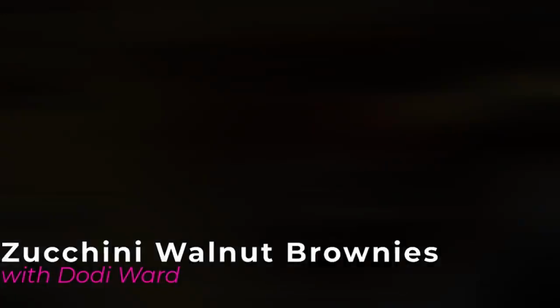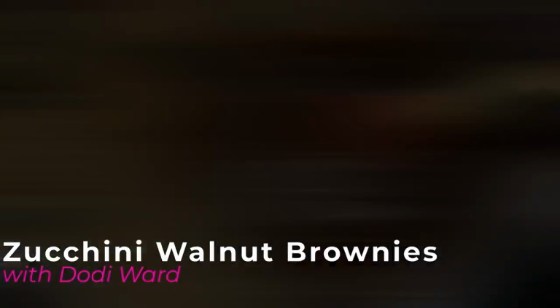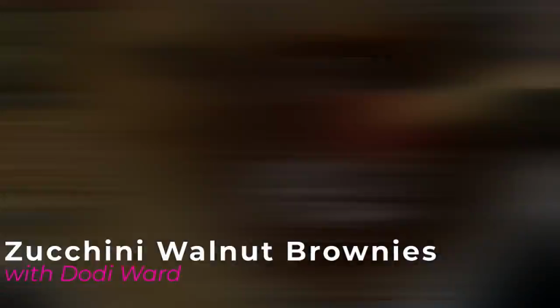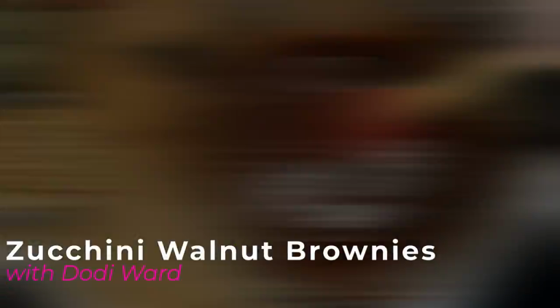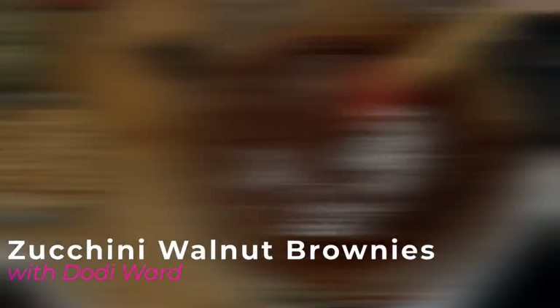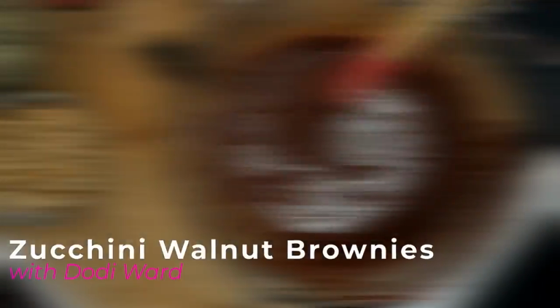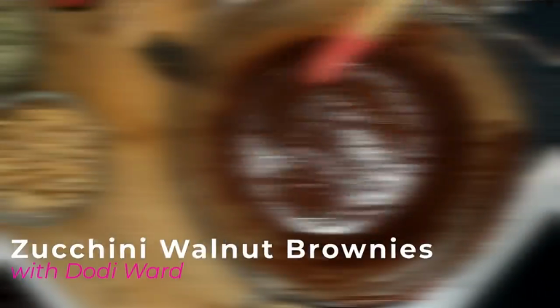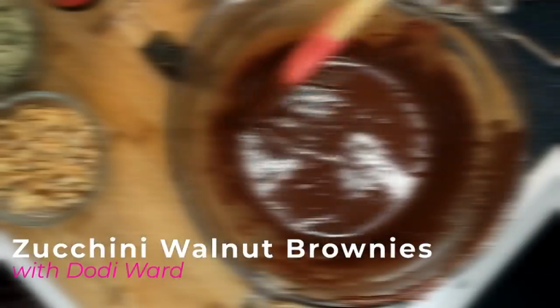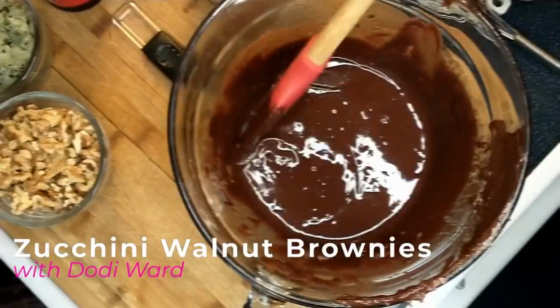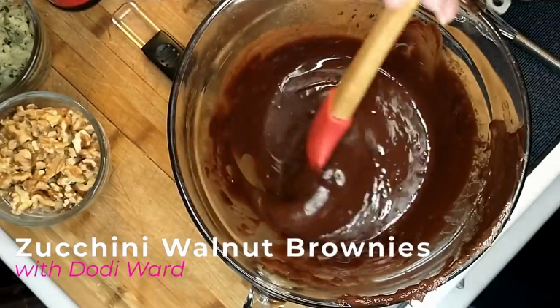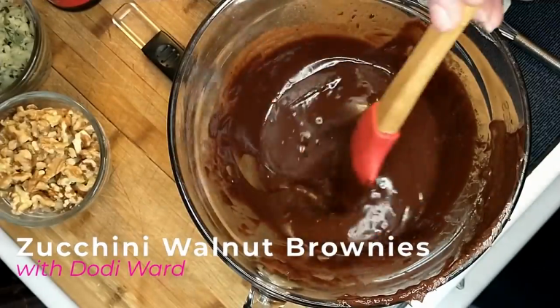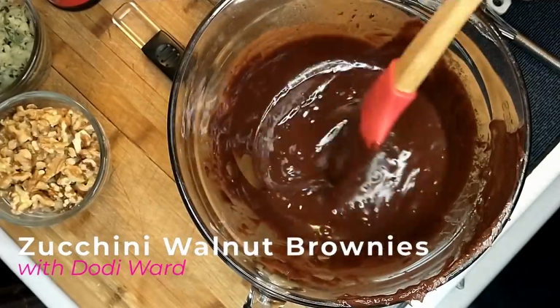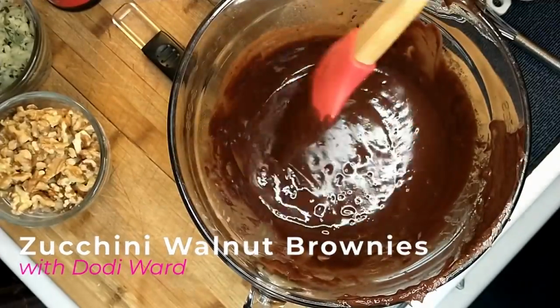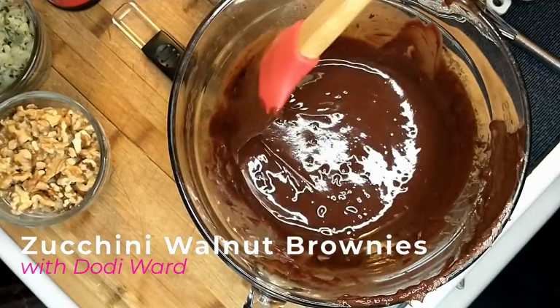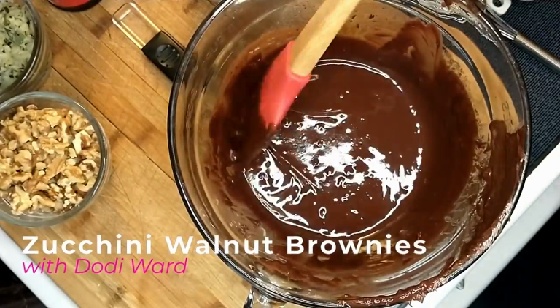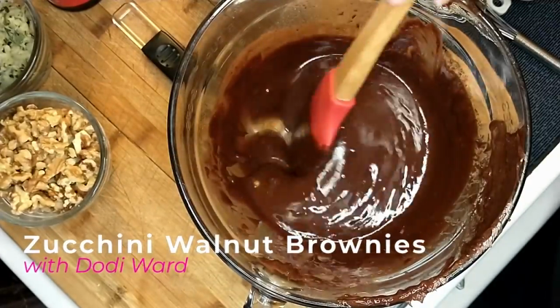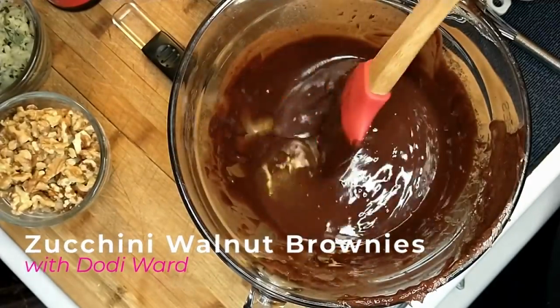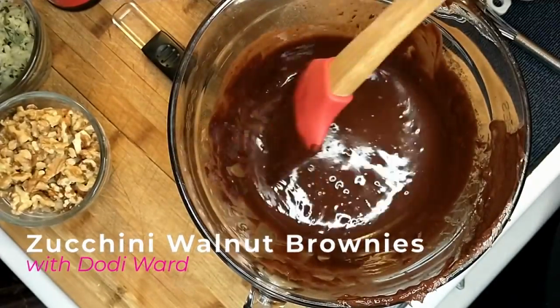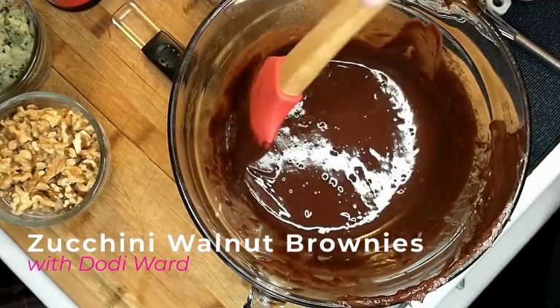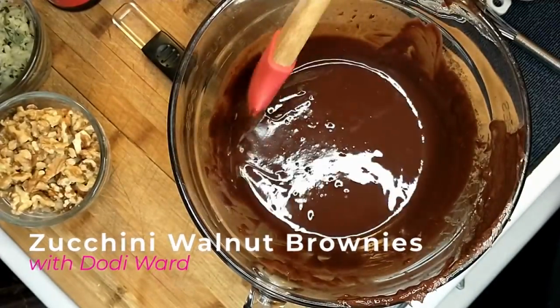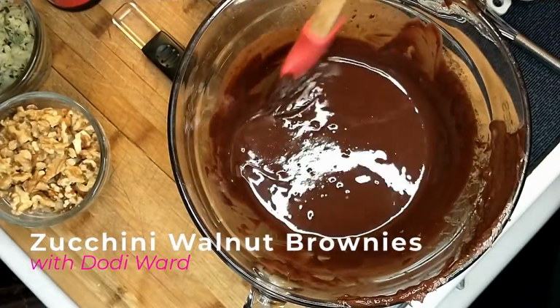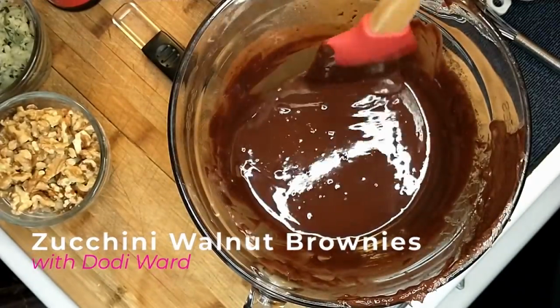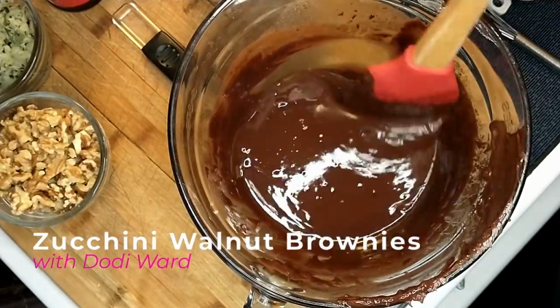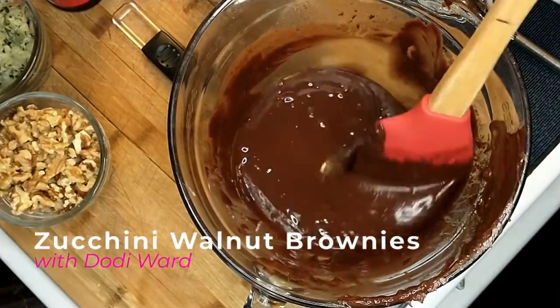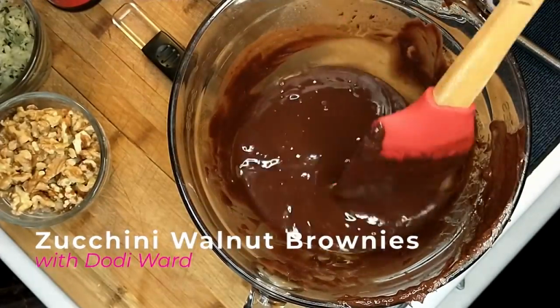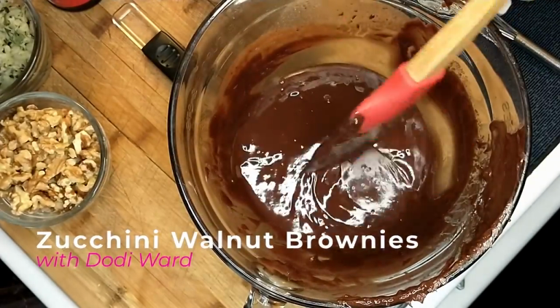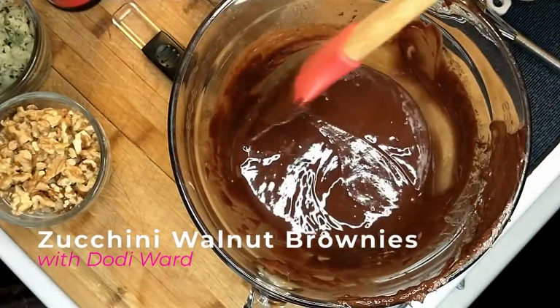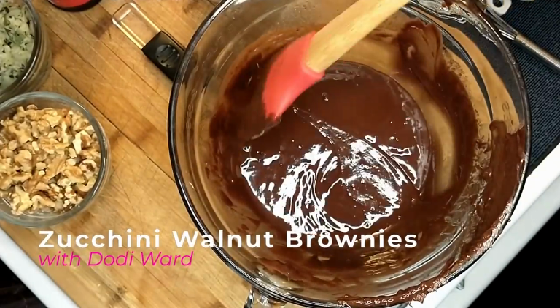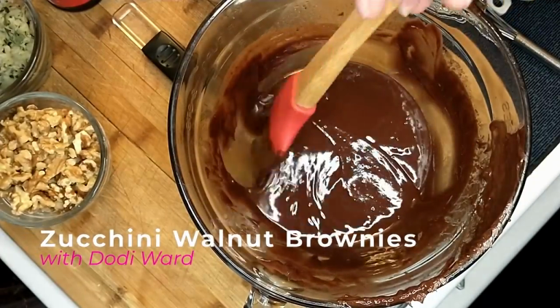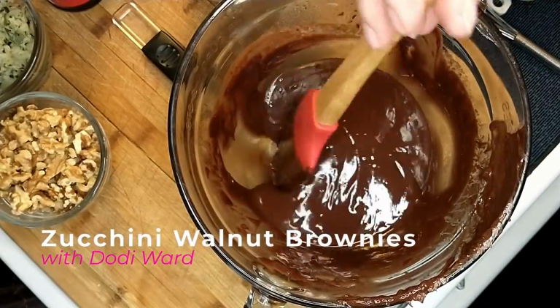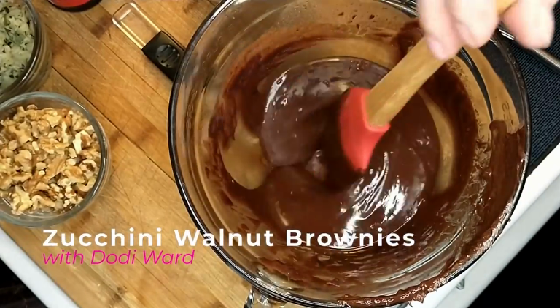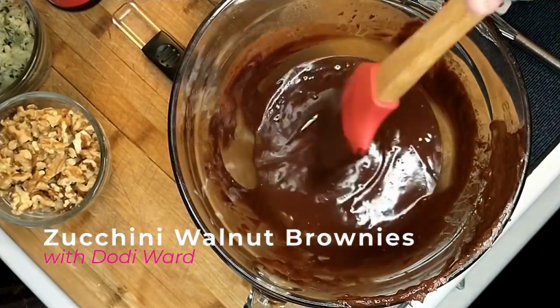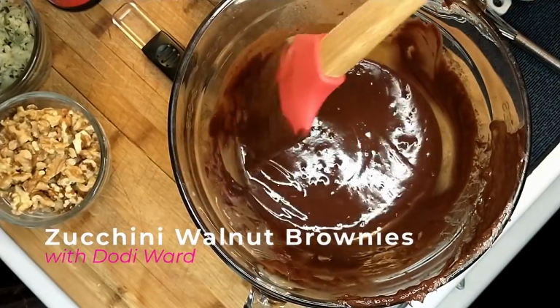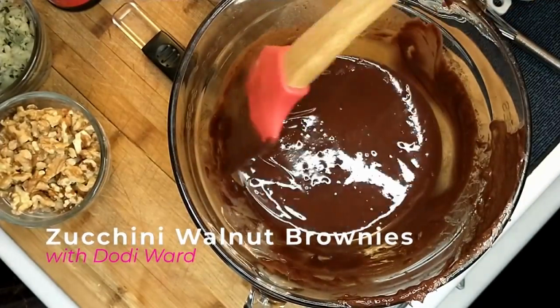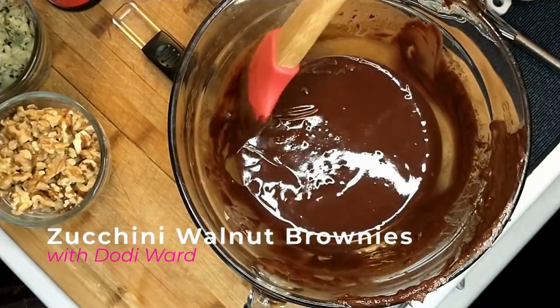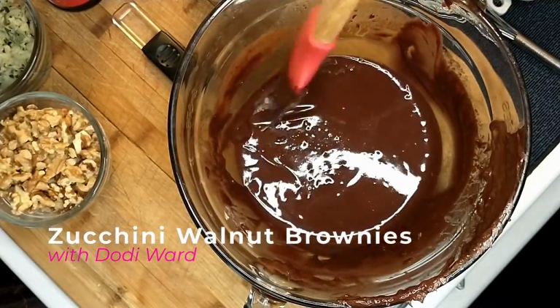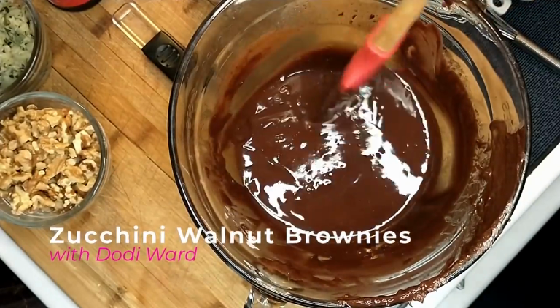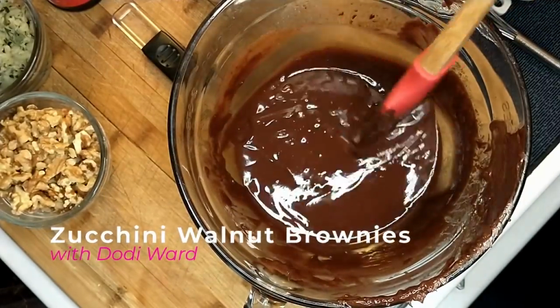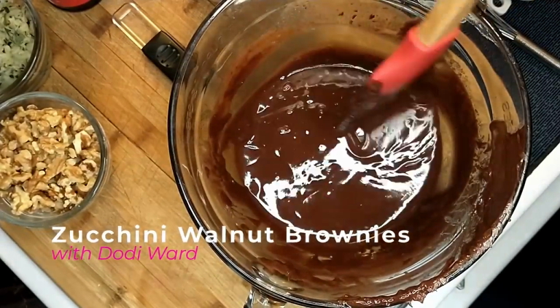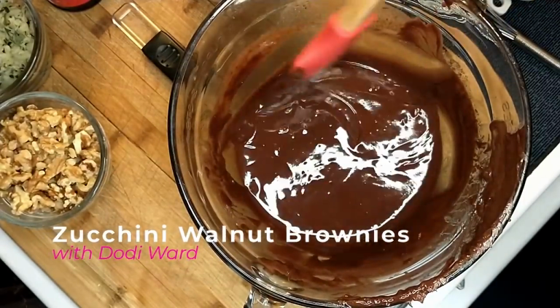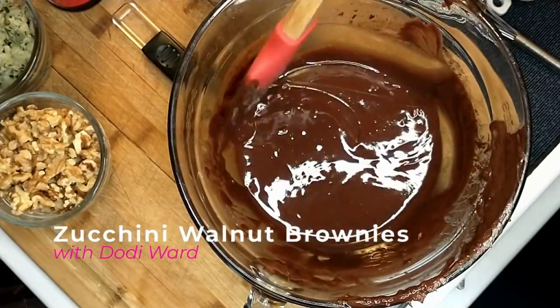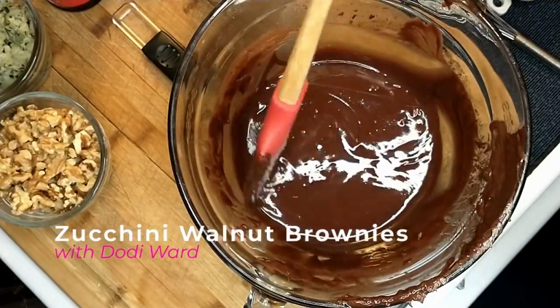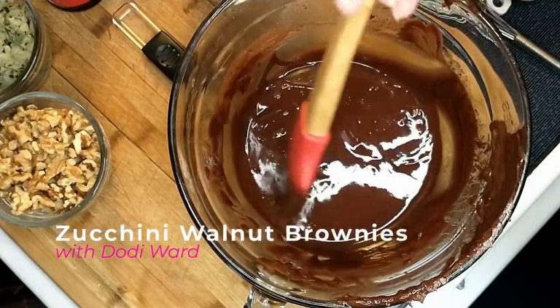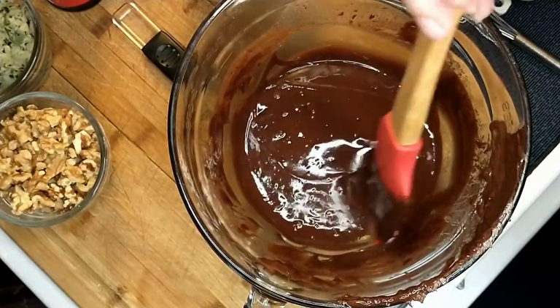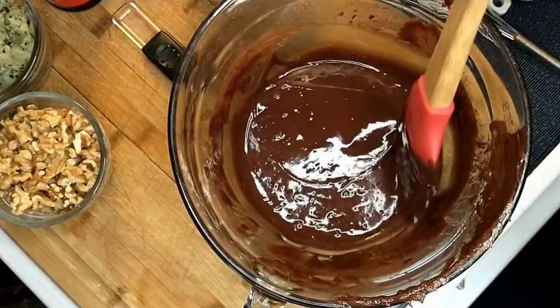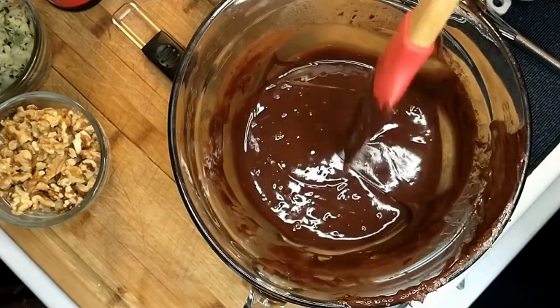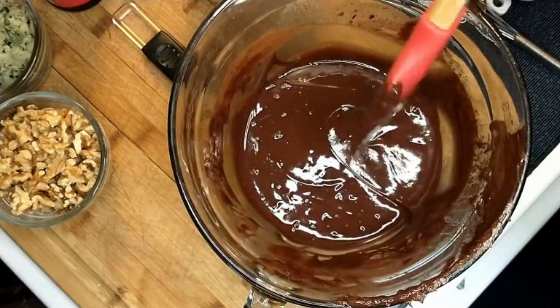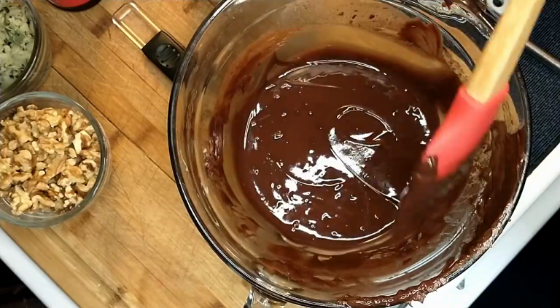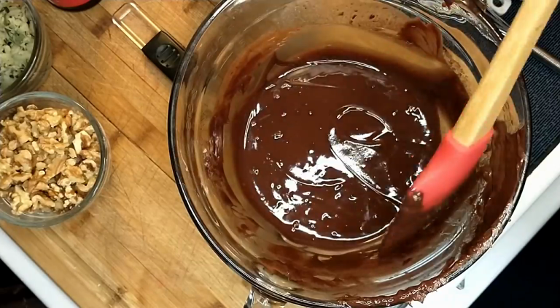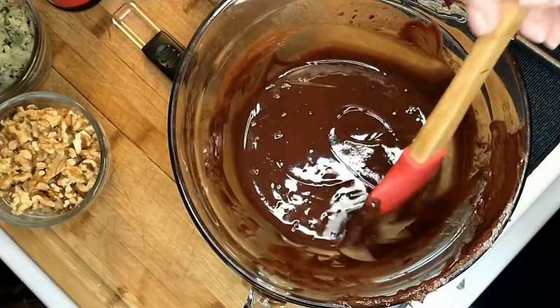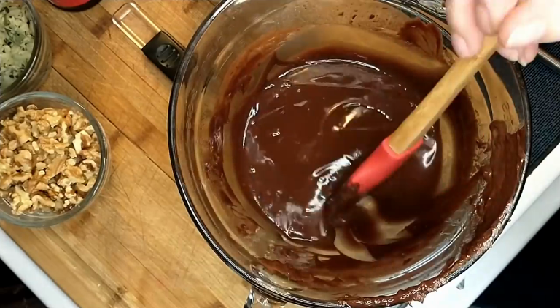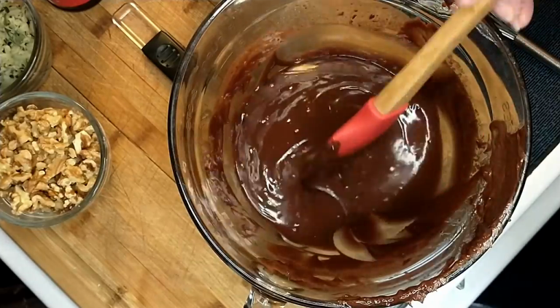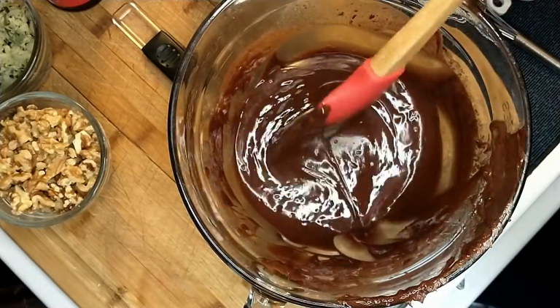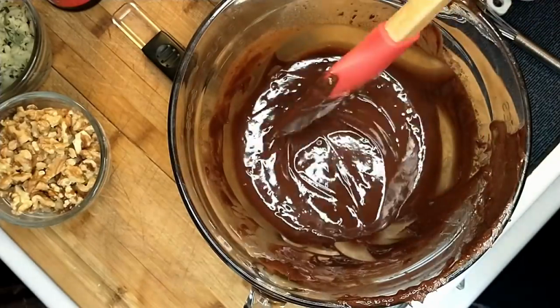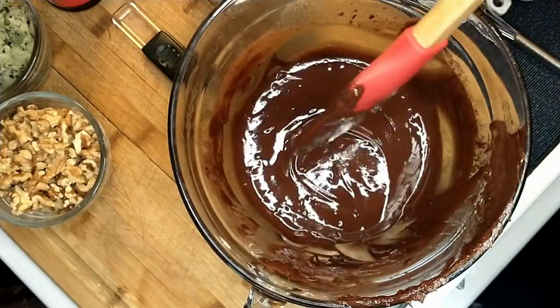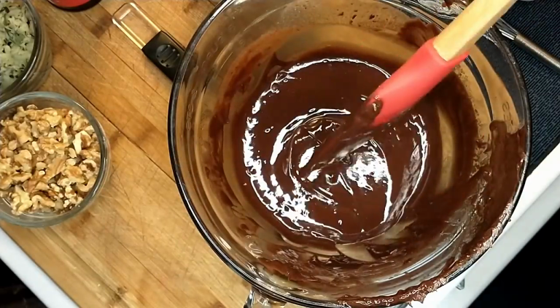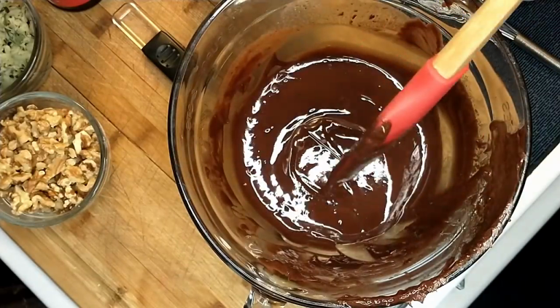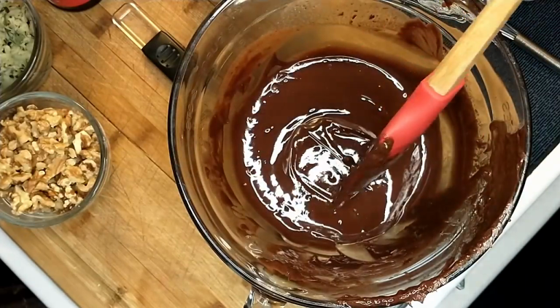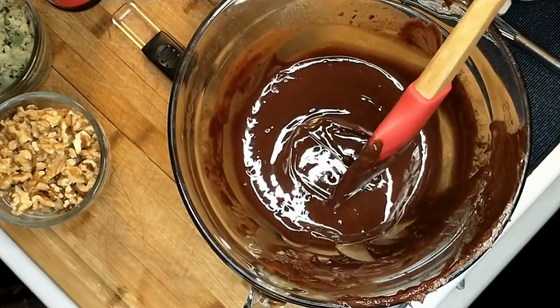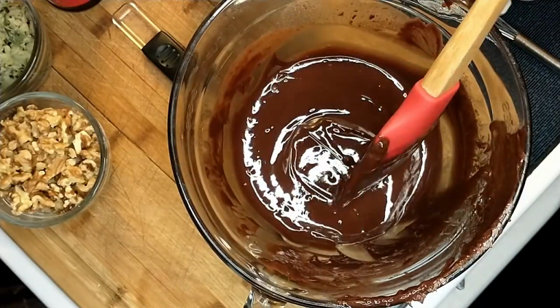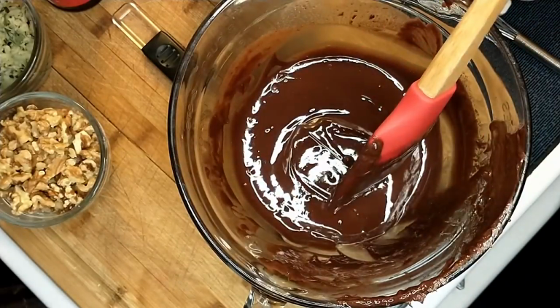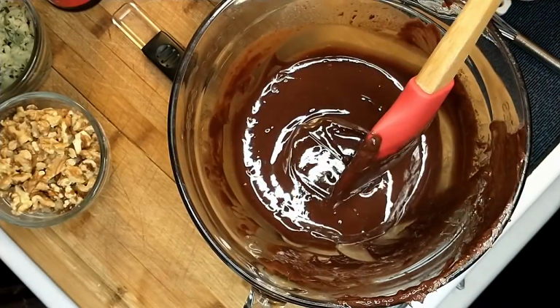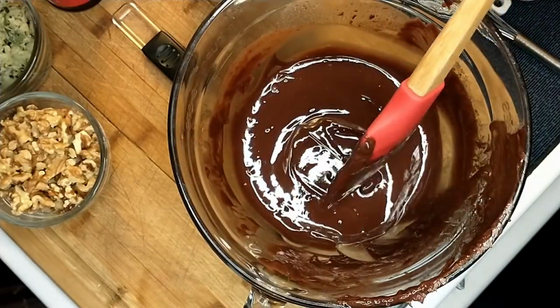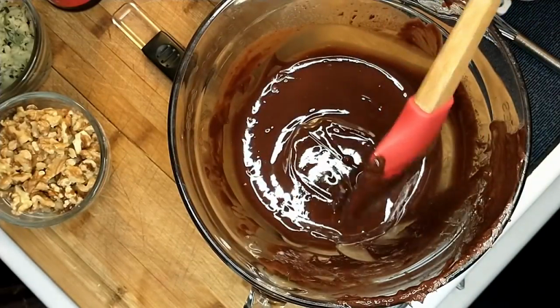Hi everybody, it's Dodie Ward here with Pampered Chef. Here today we are making zucchini brownies.